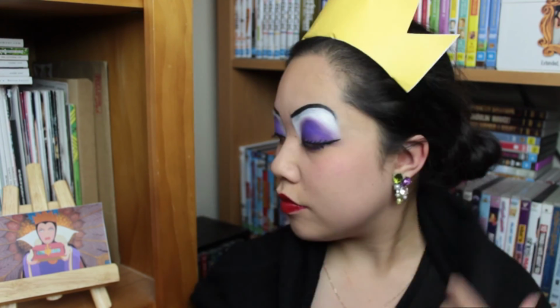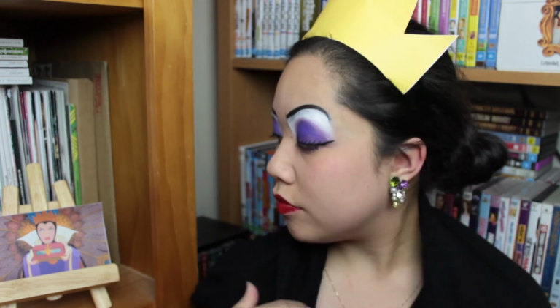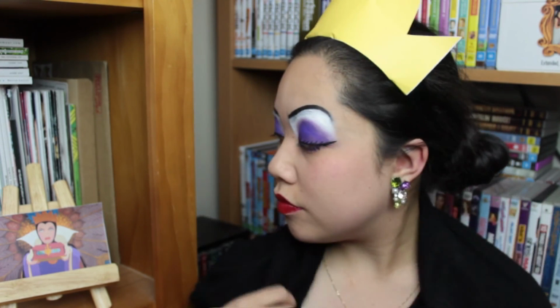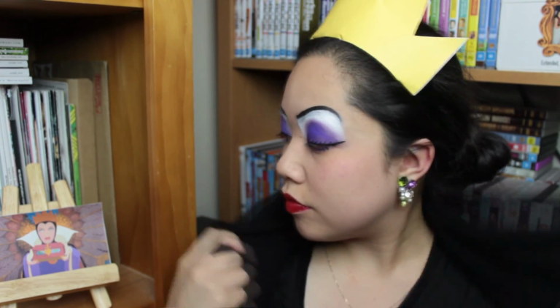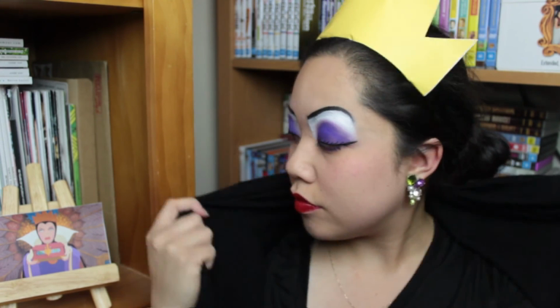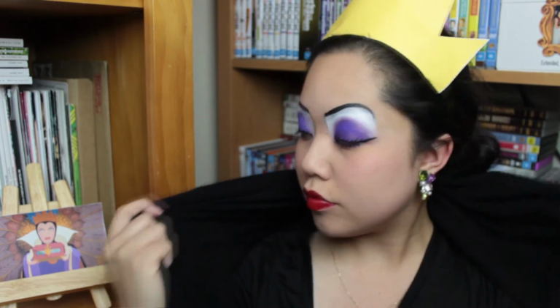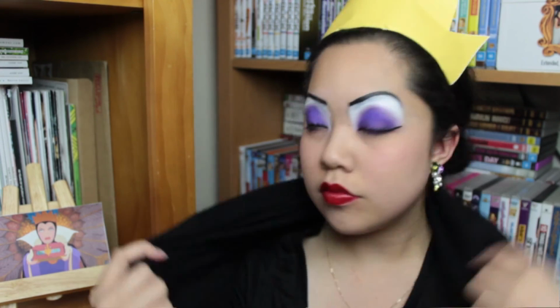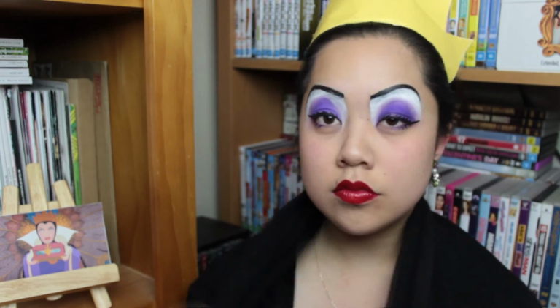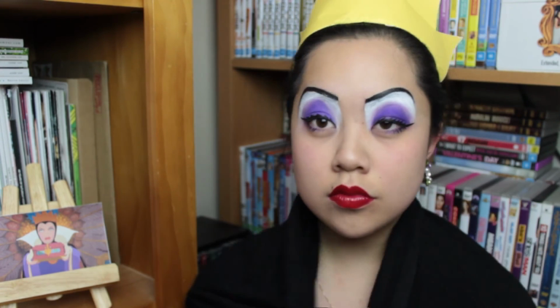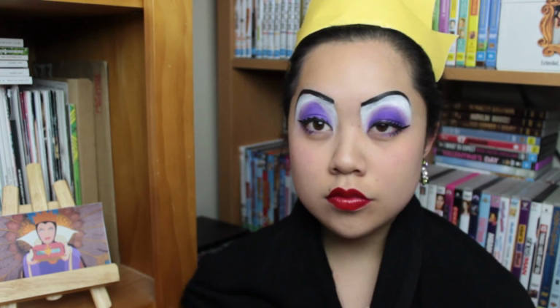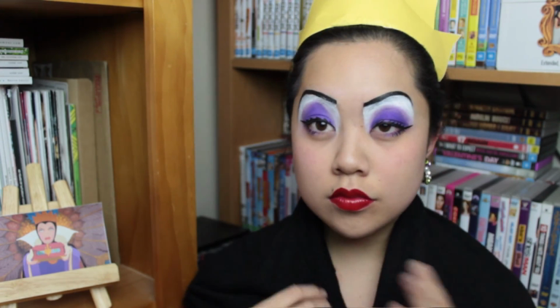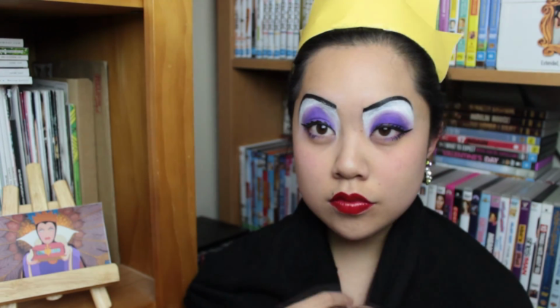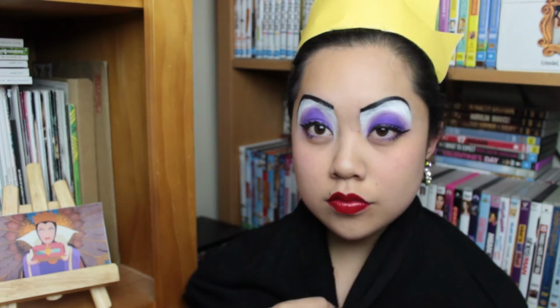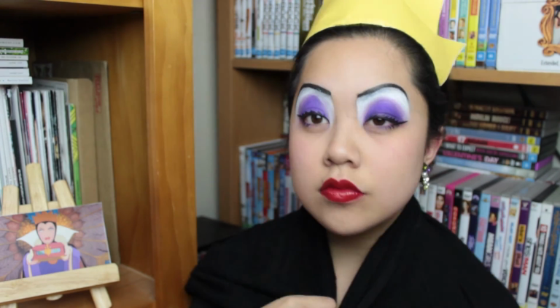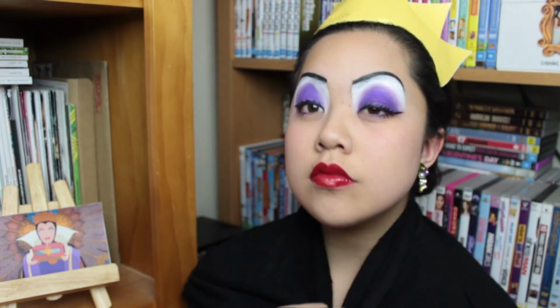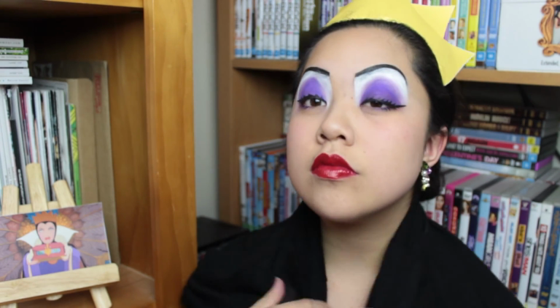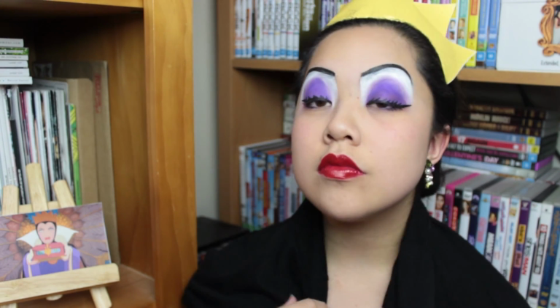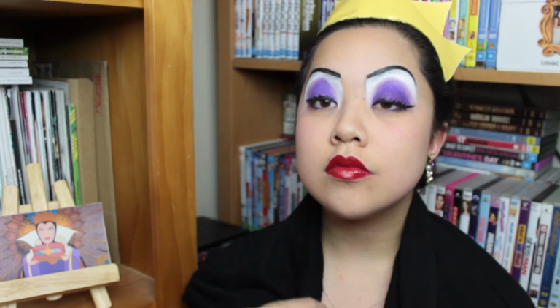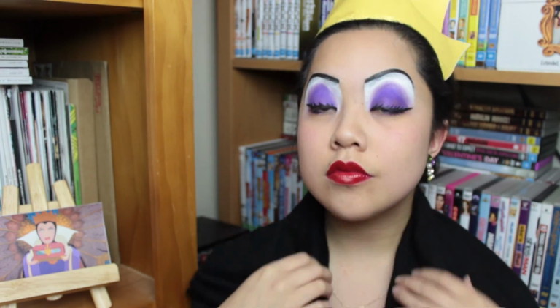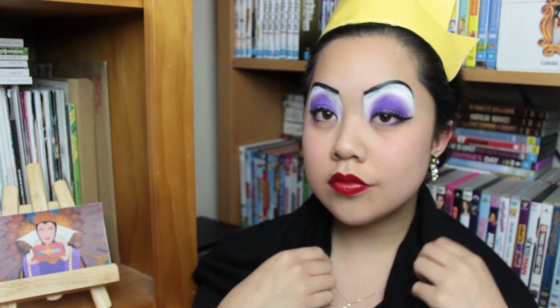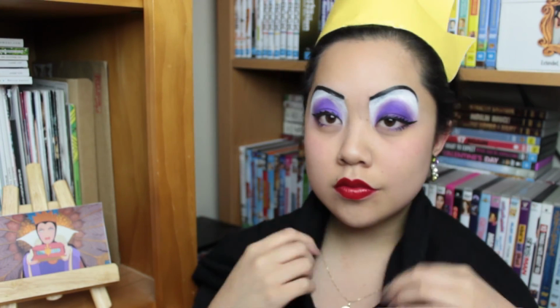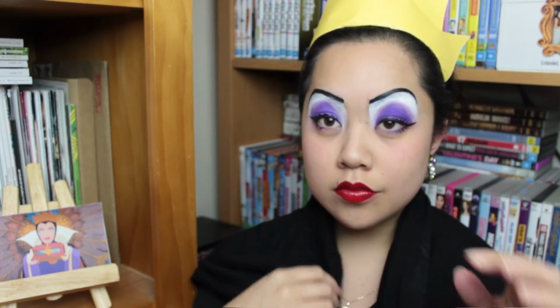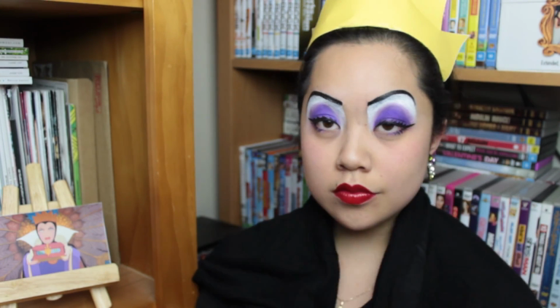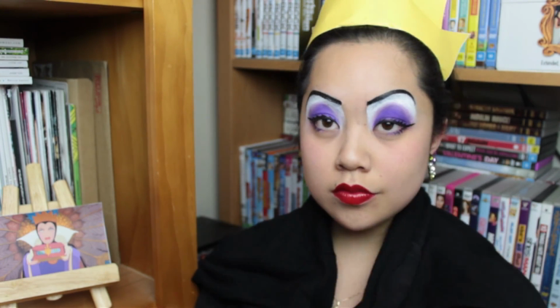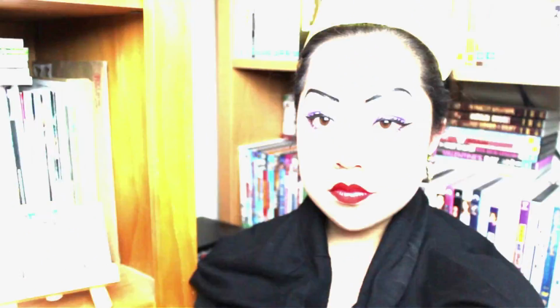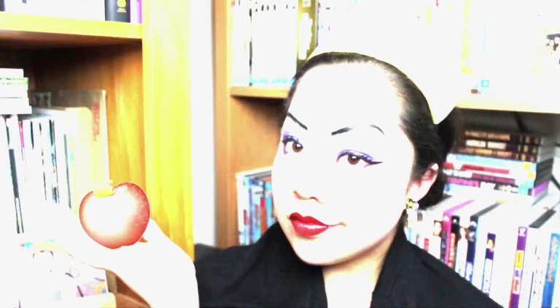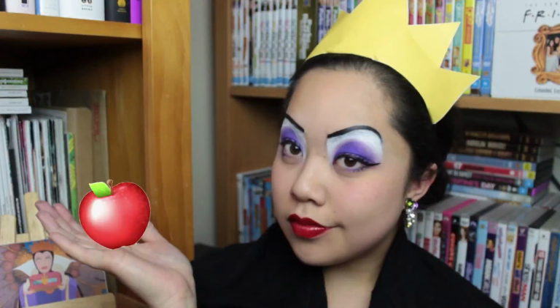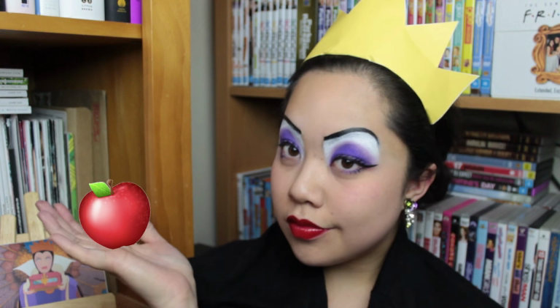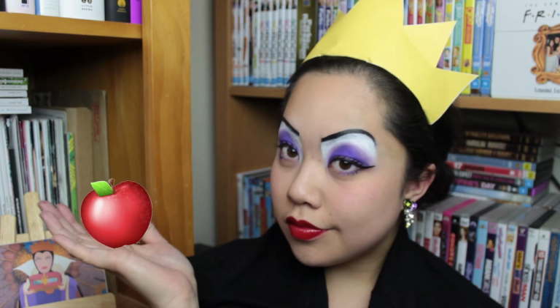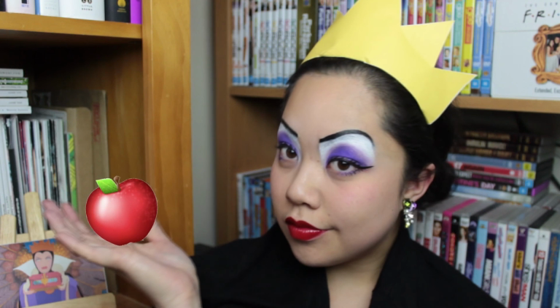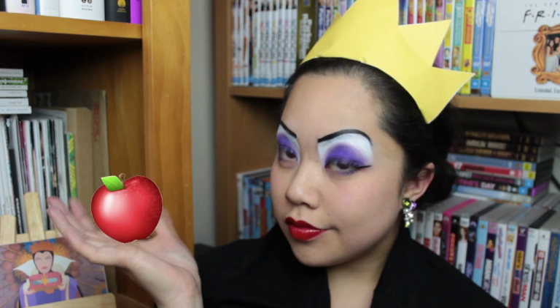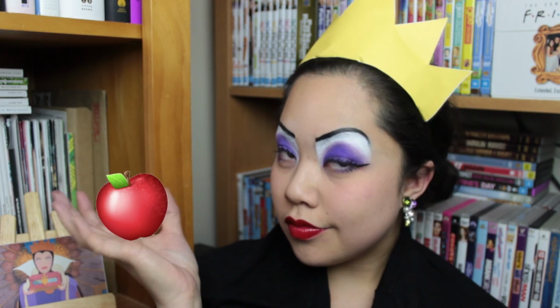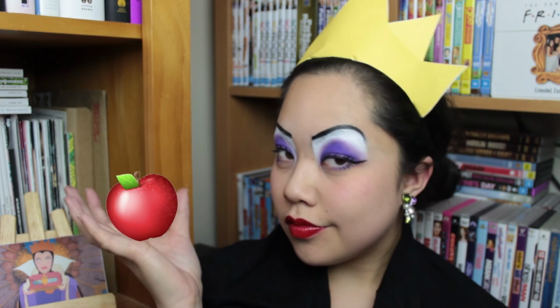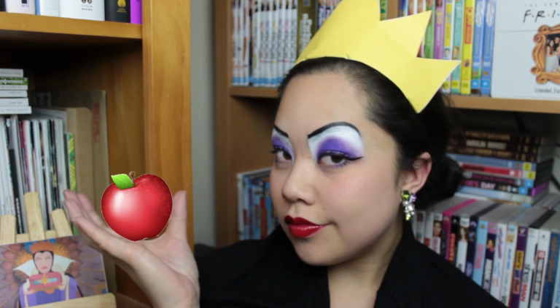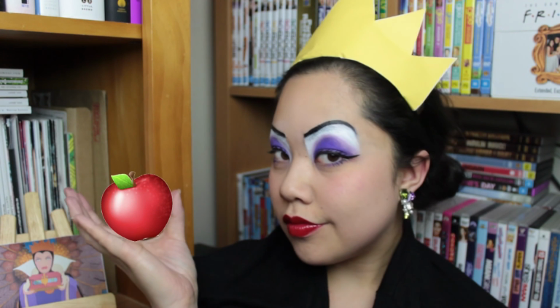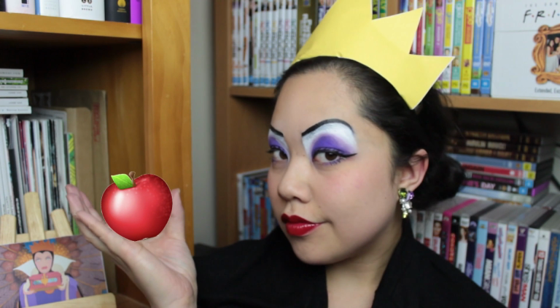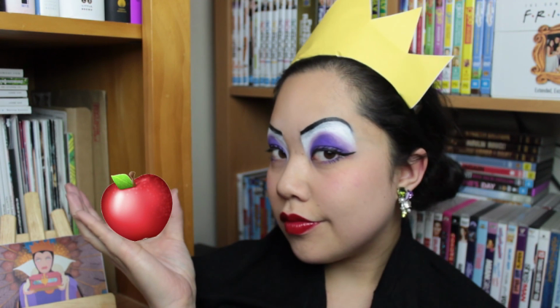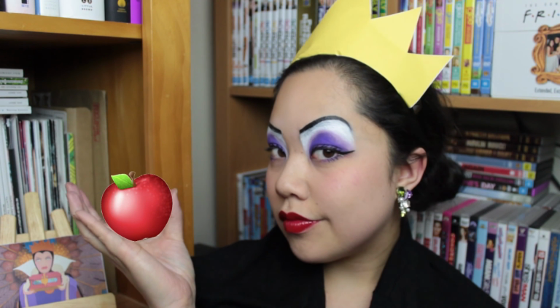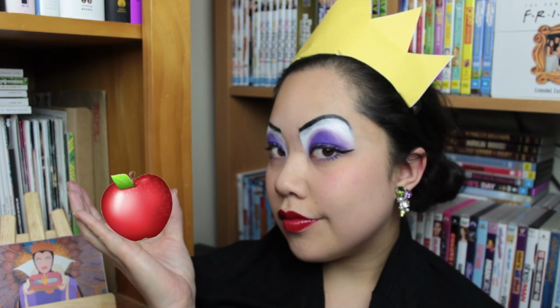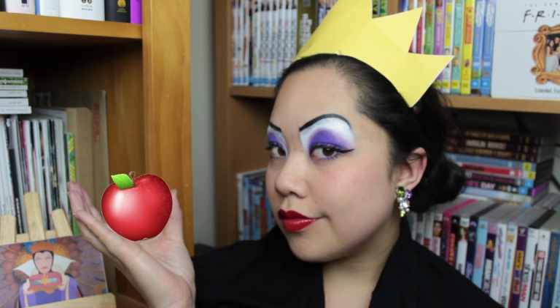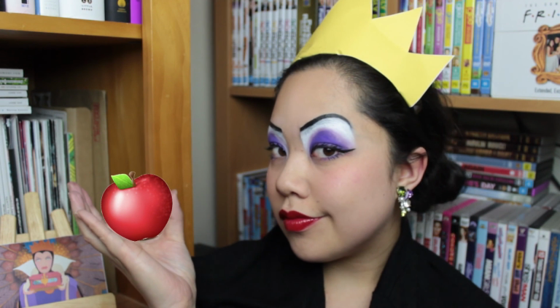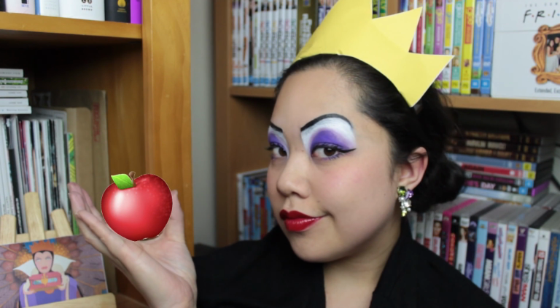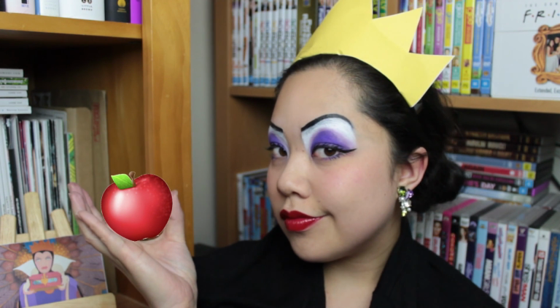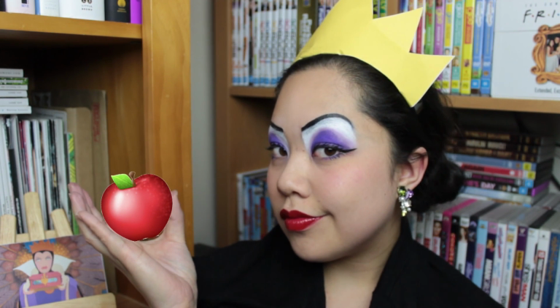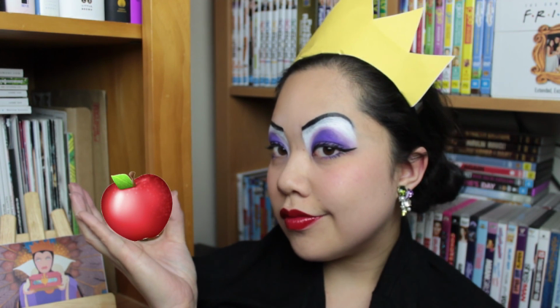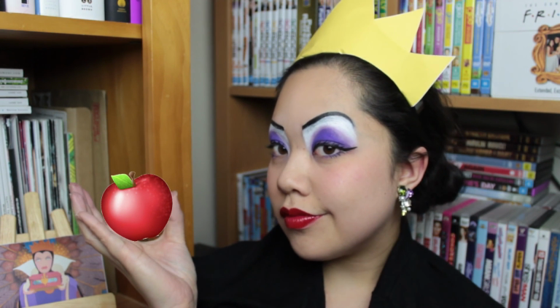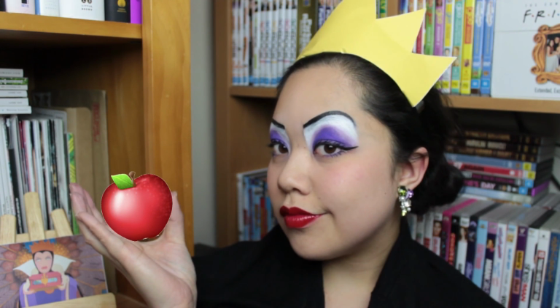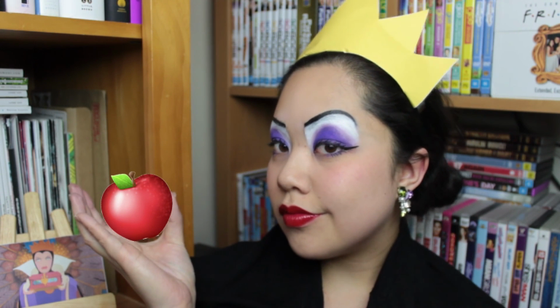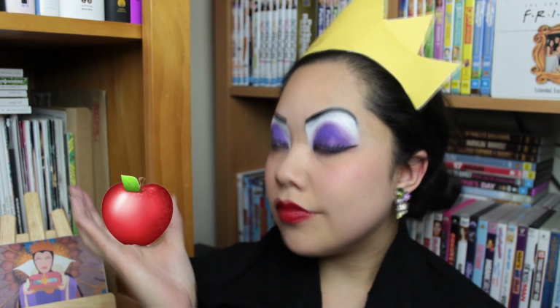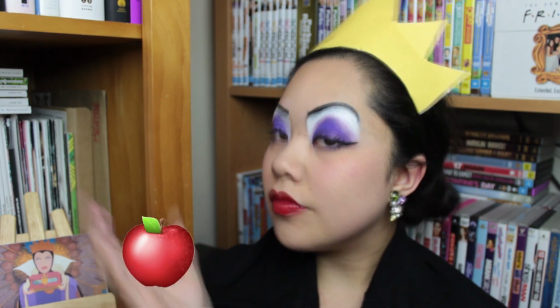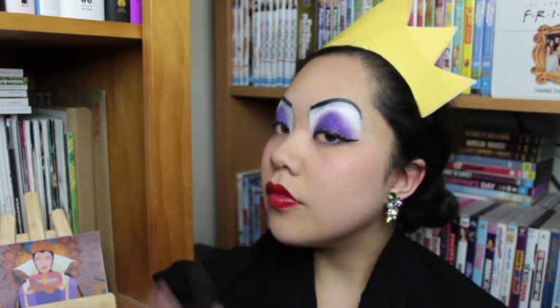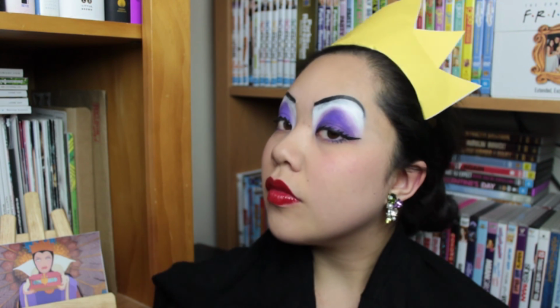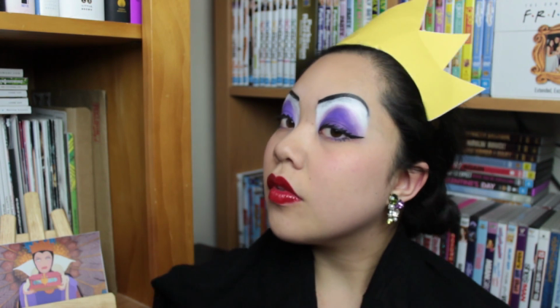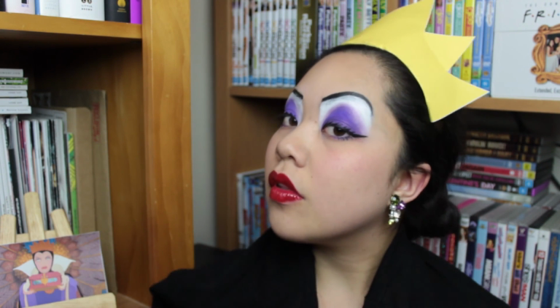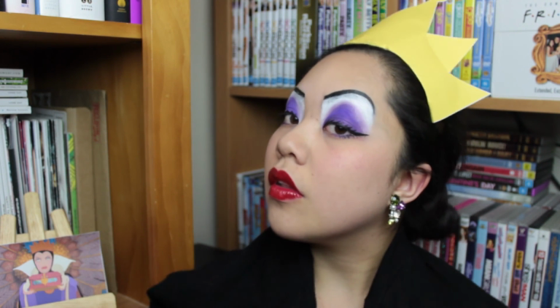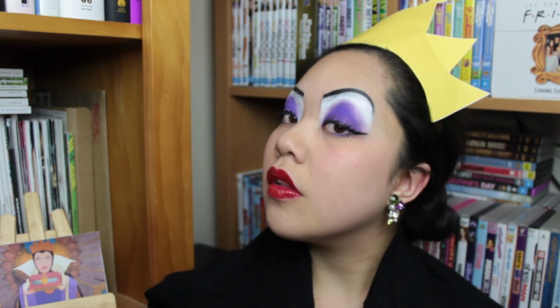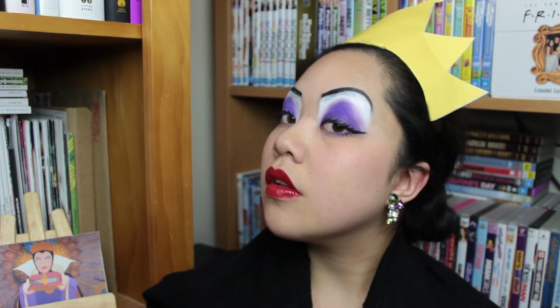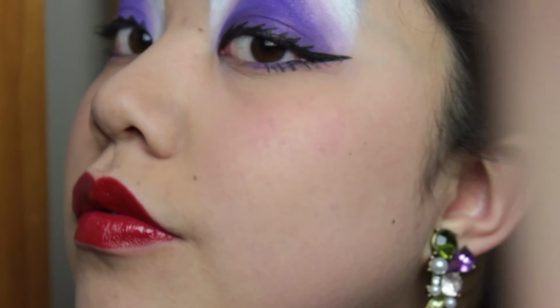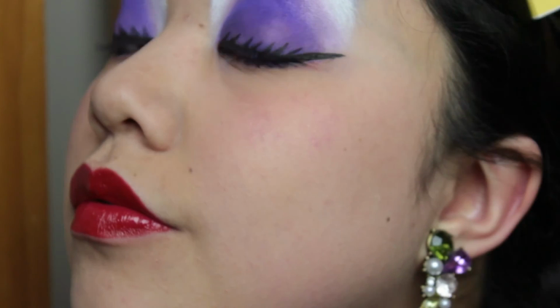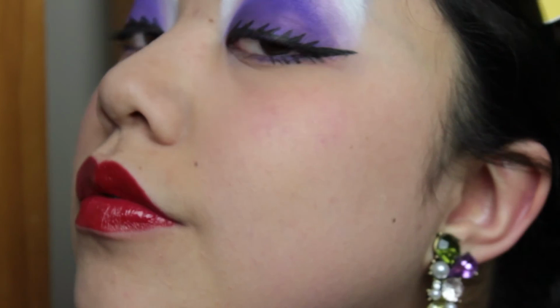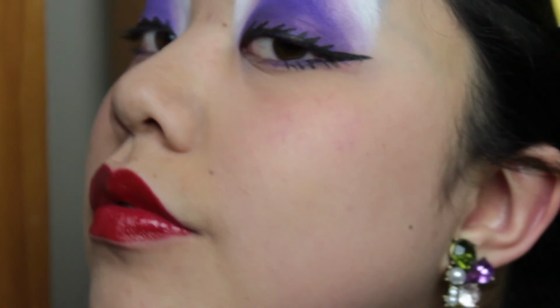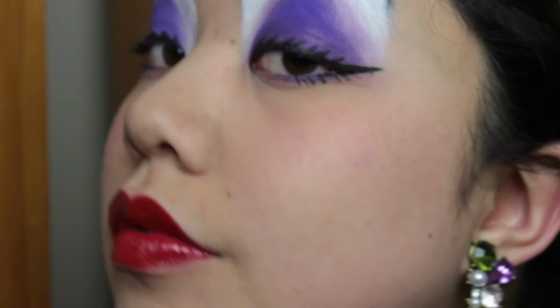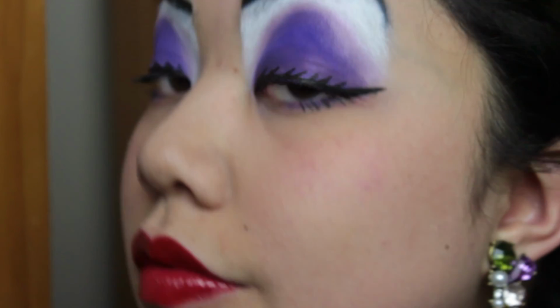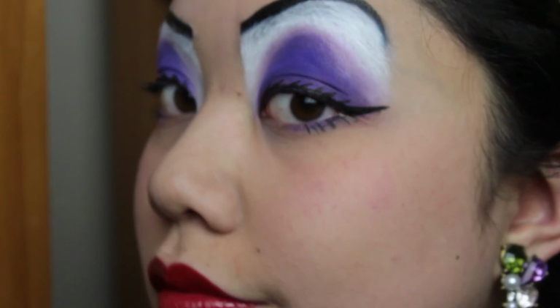I feel like I could have done rosier cheeks and made a better costume, but it's okay — it's DIY. And that is it.